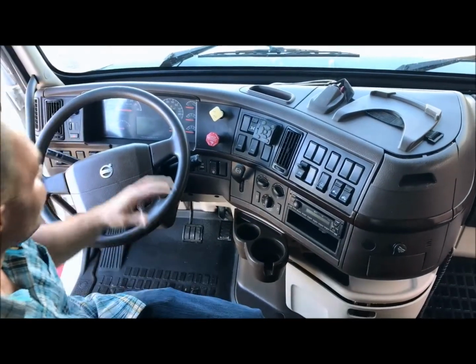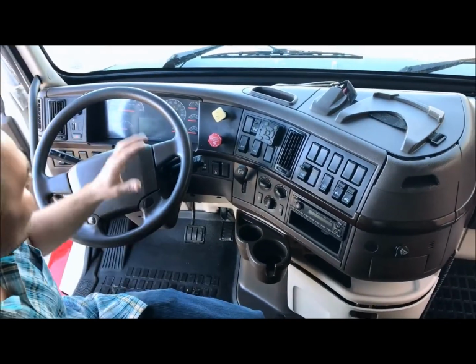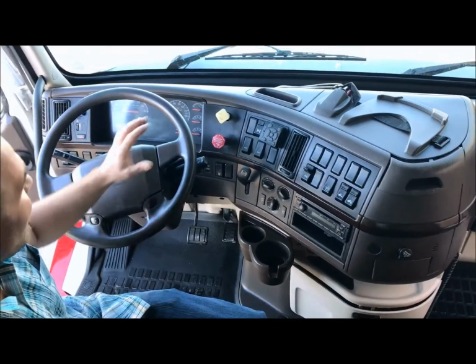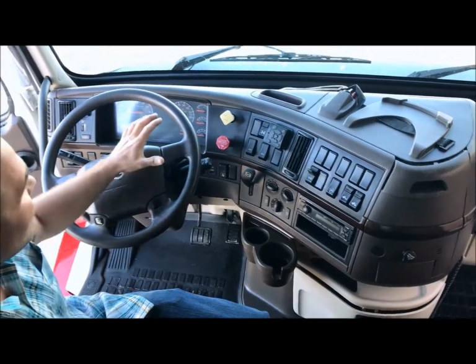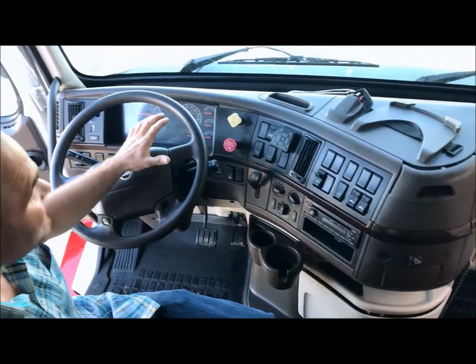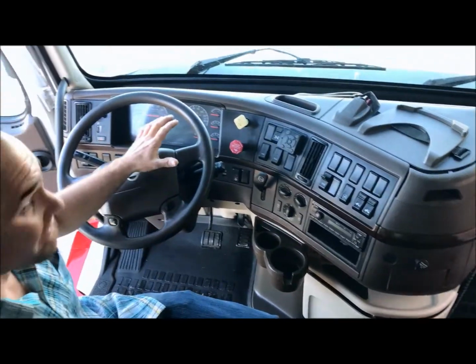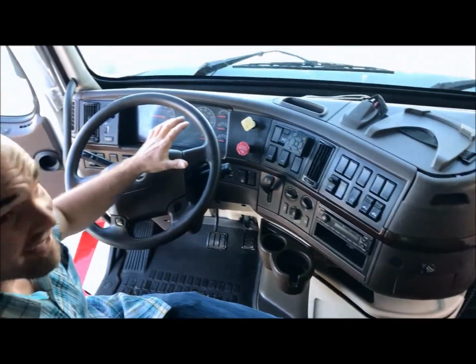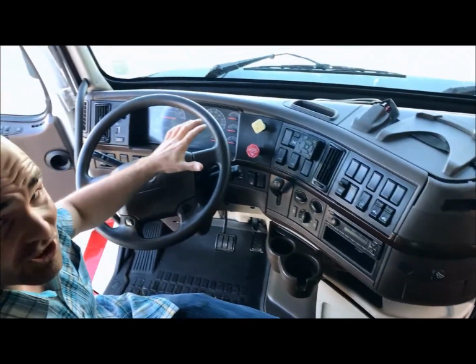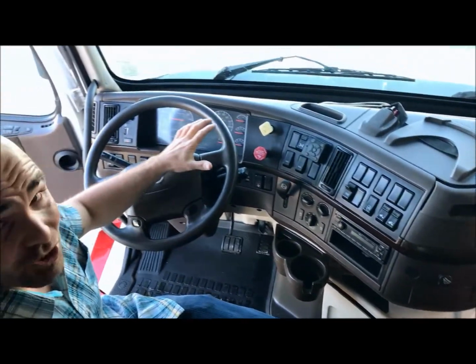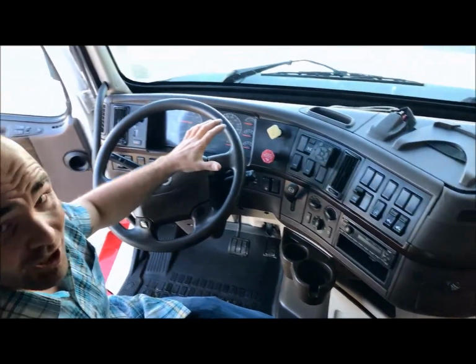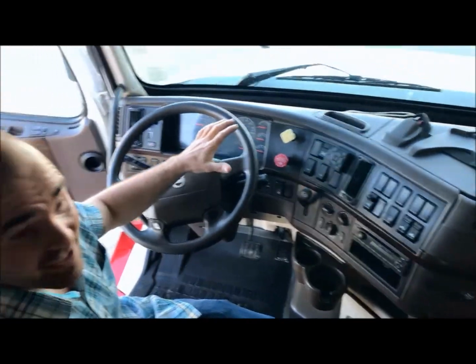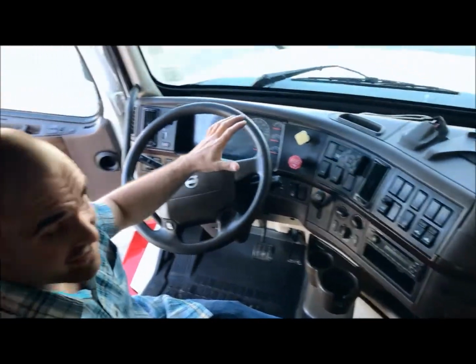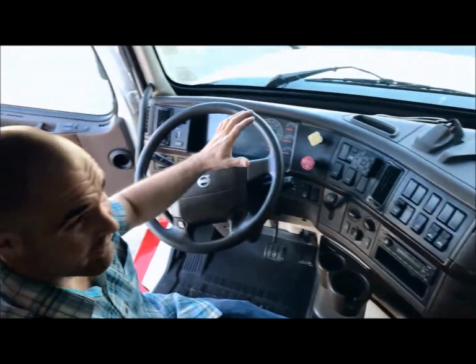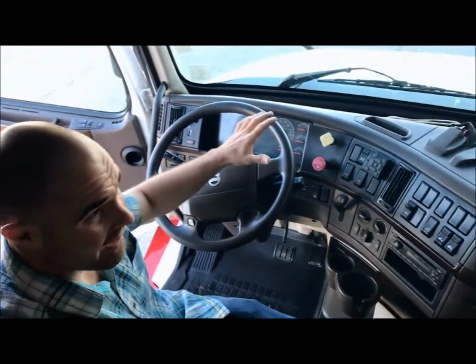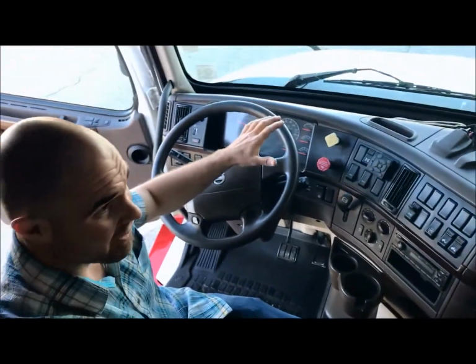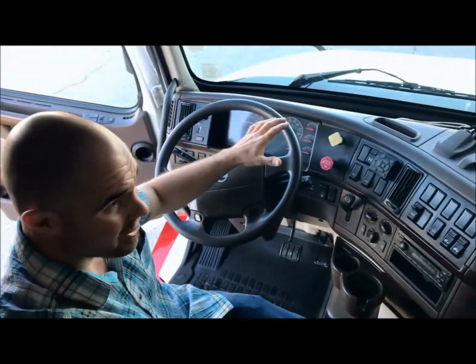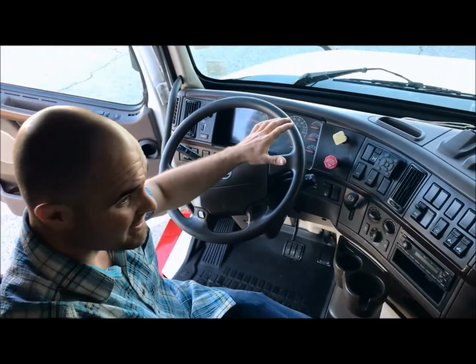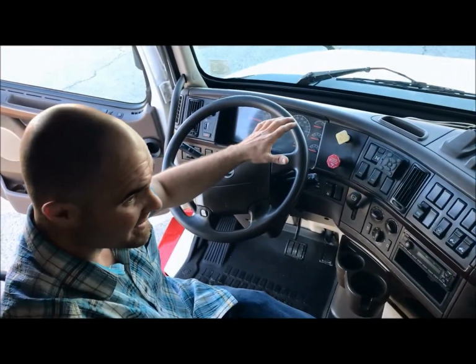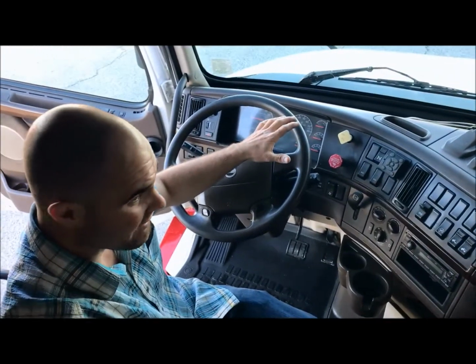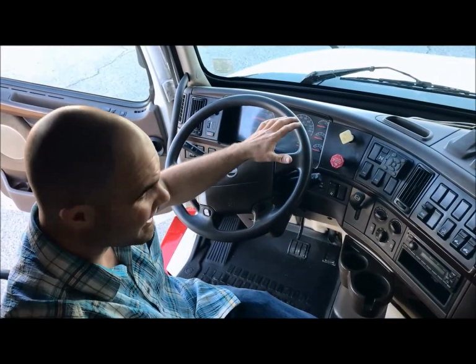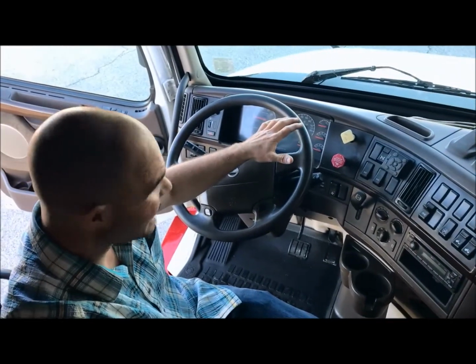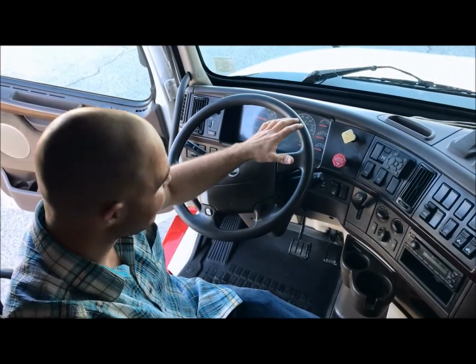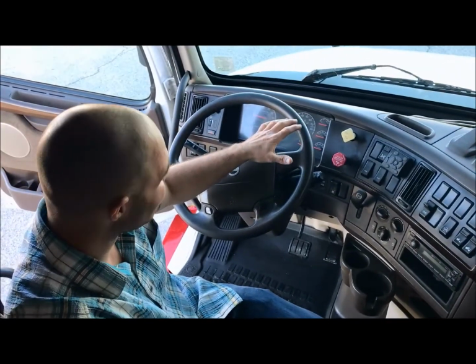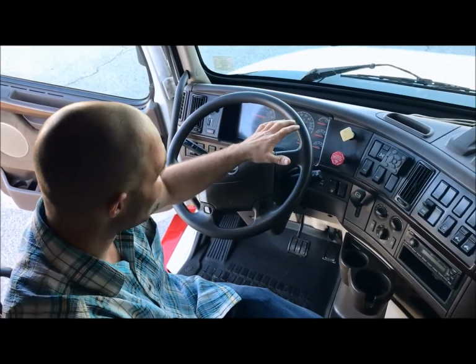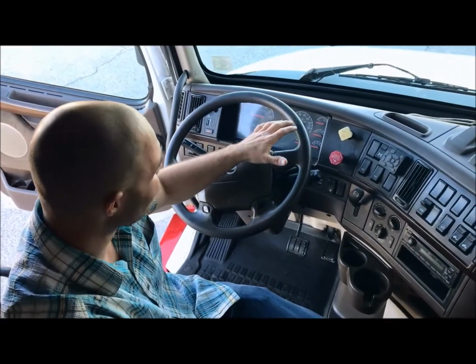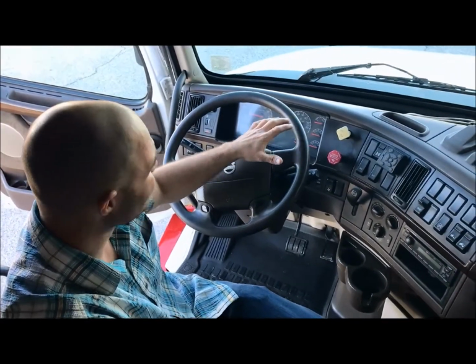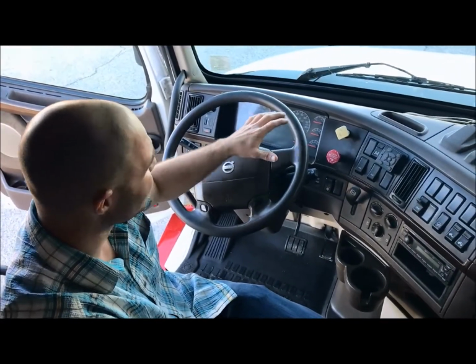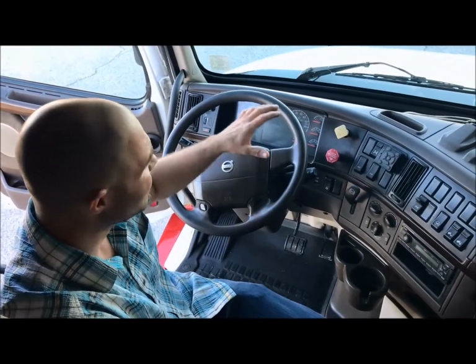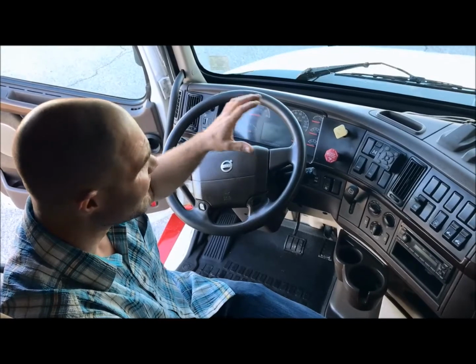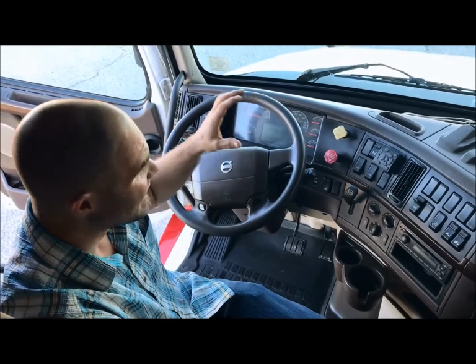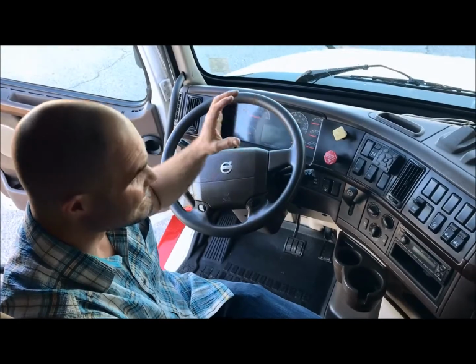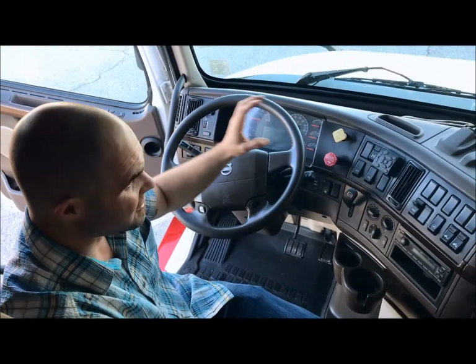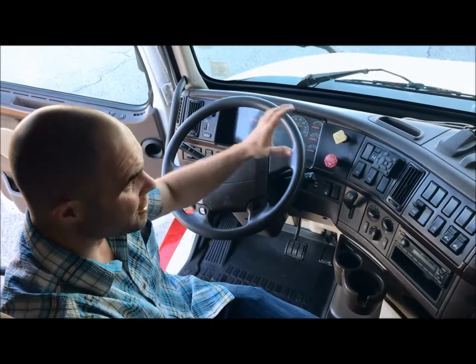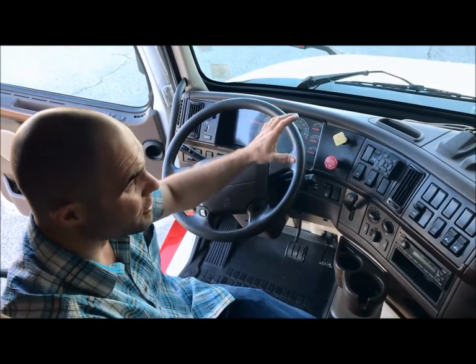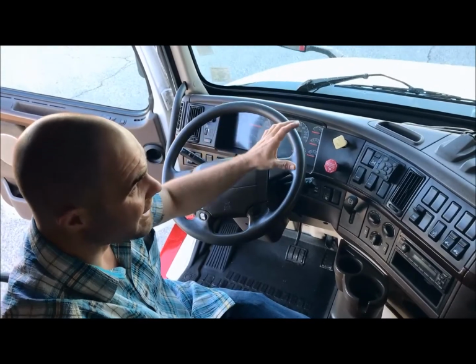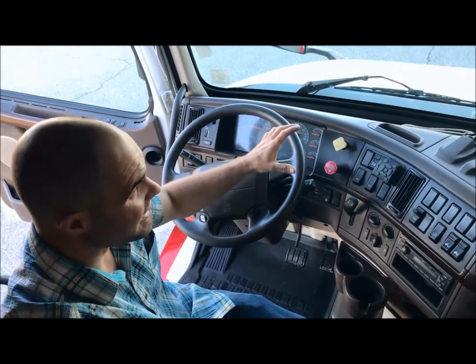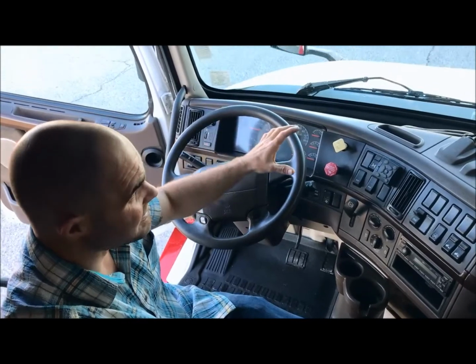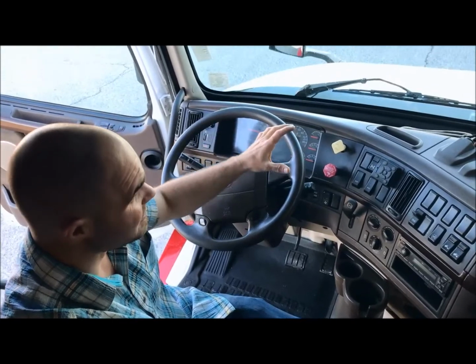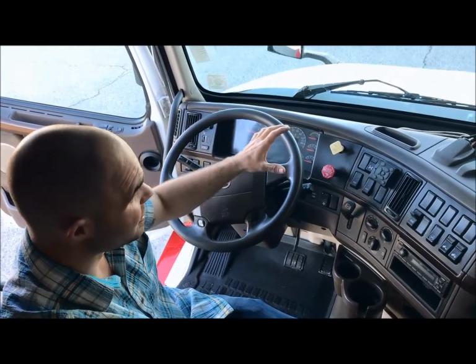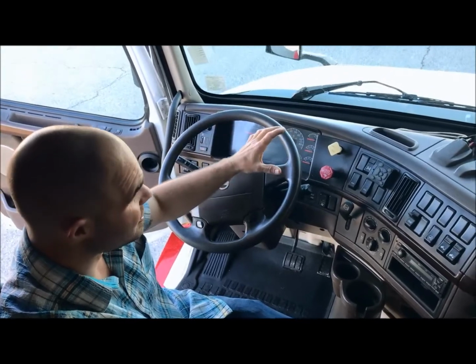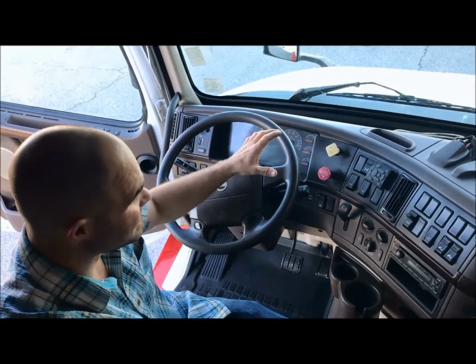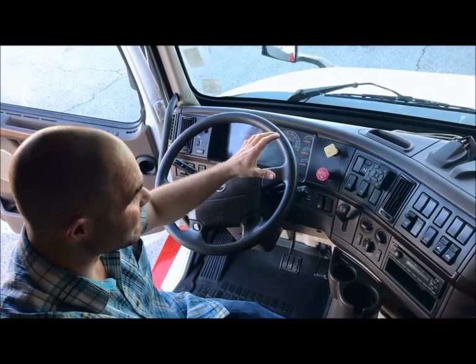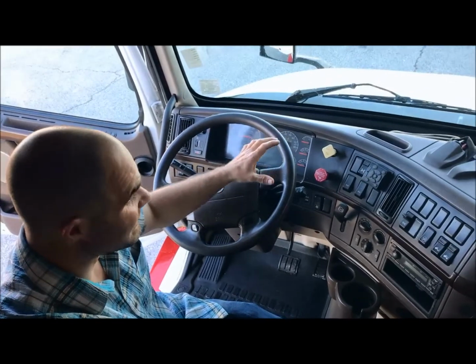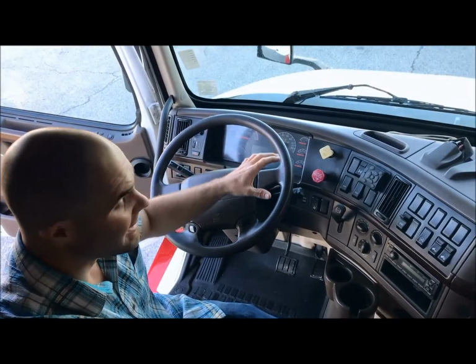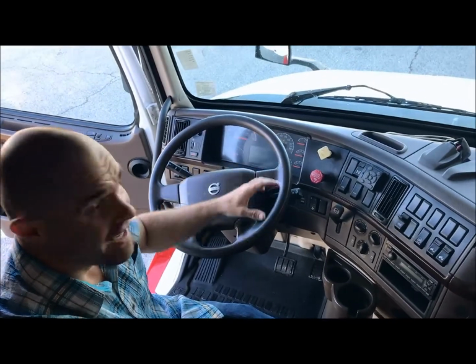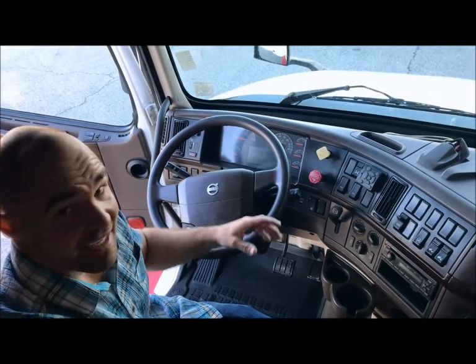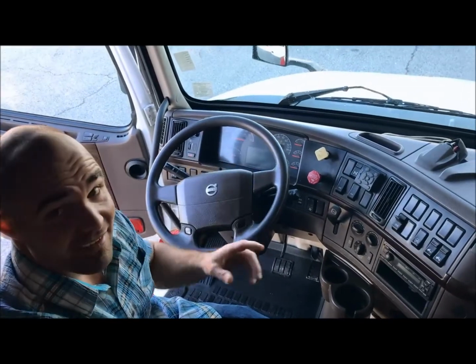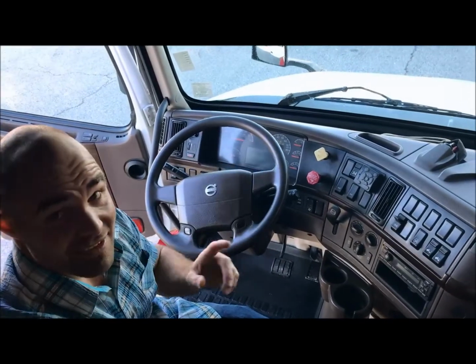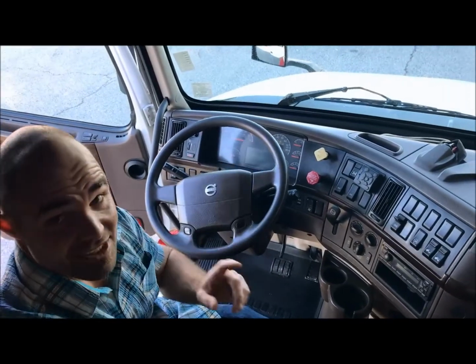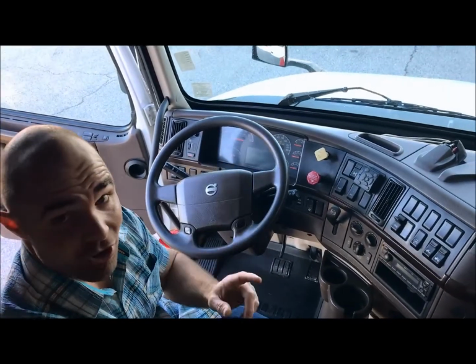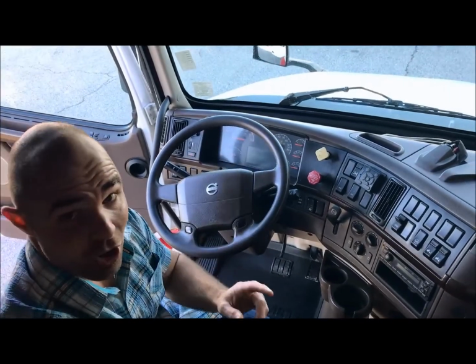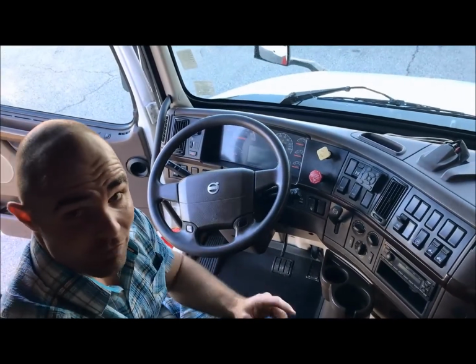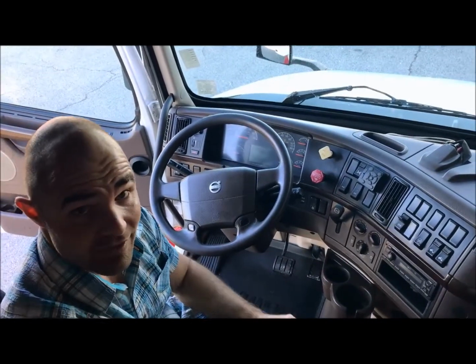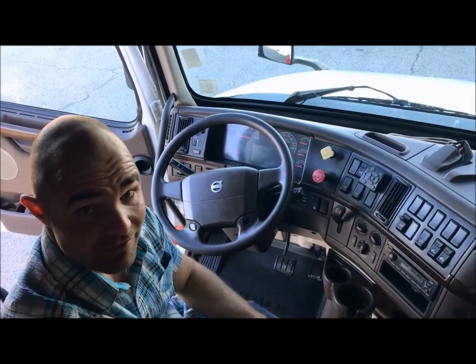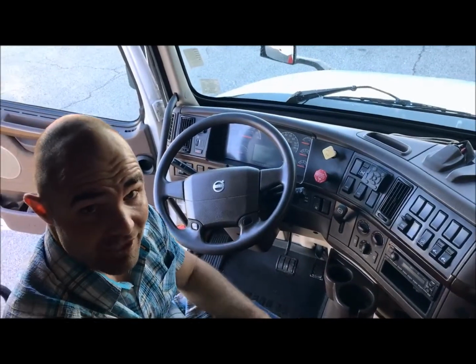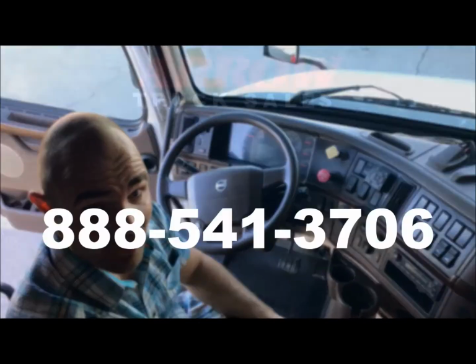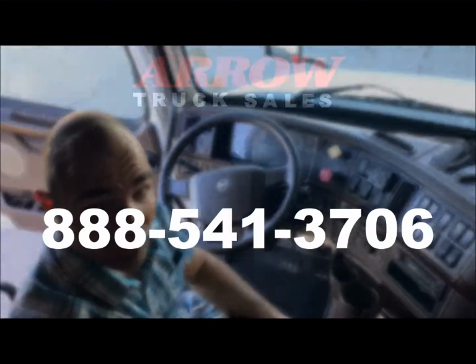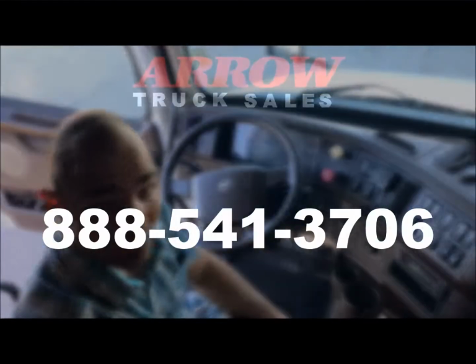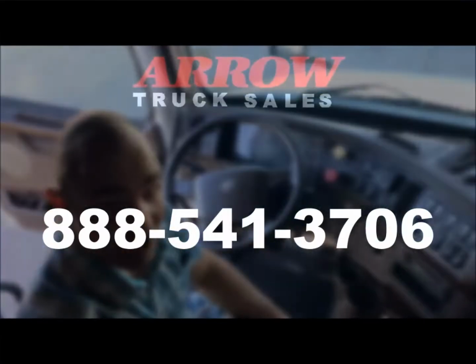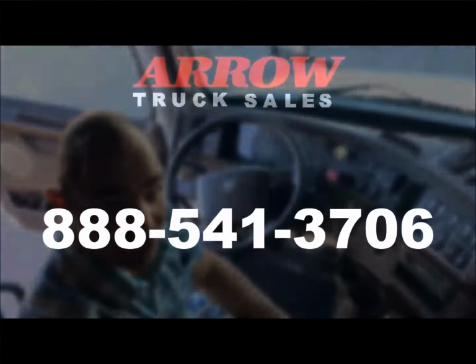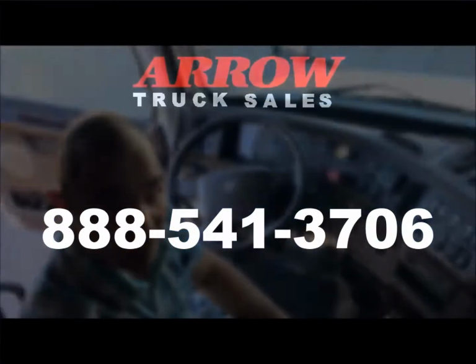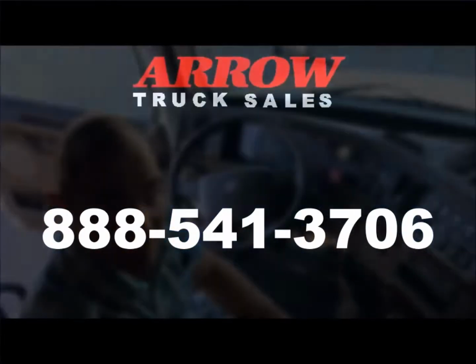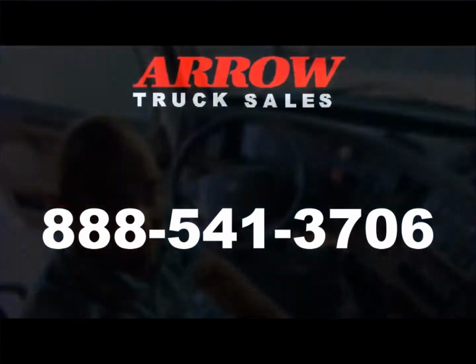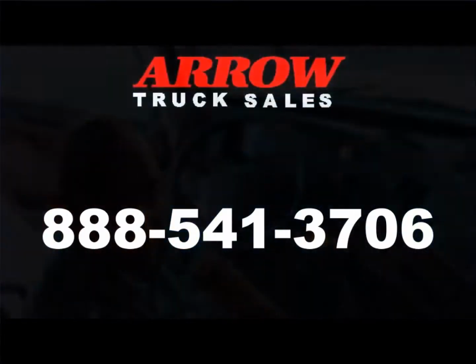The miles on this truck is 578,000. It's a 2013. Give us a call if you have any other questions.